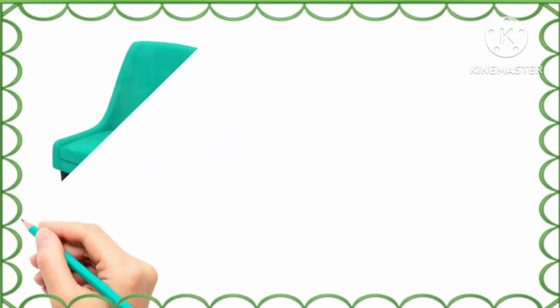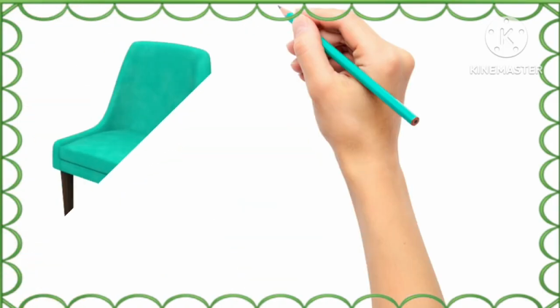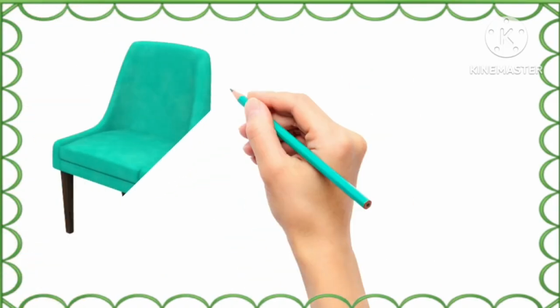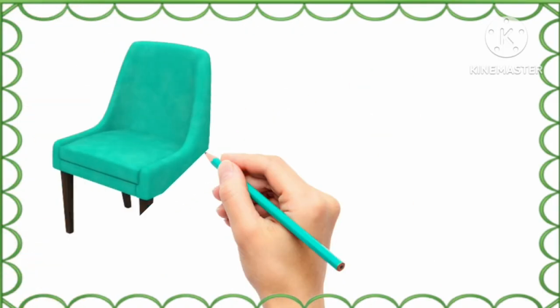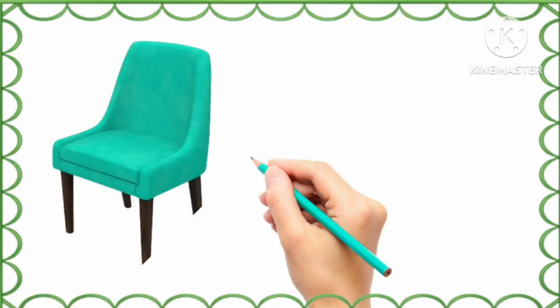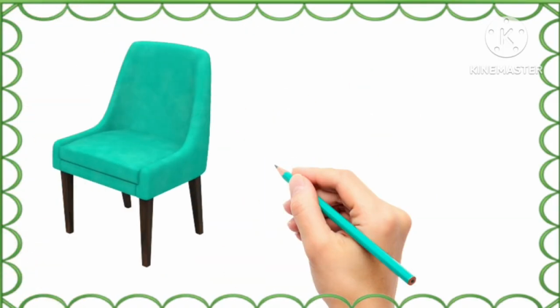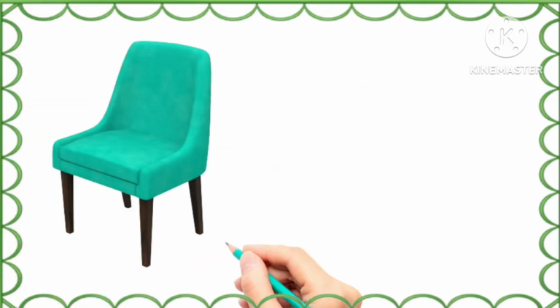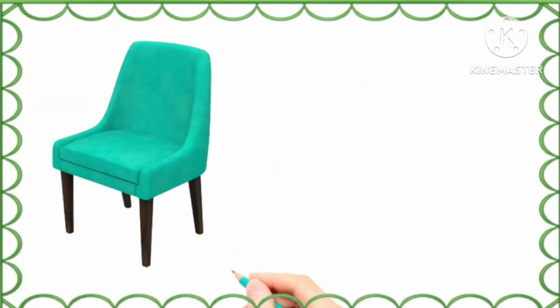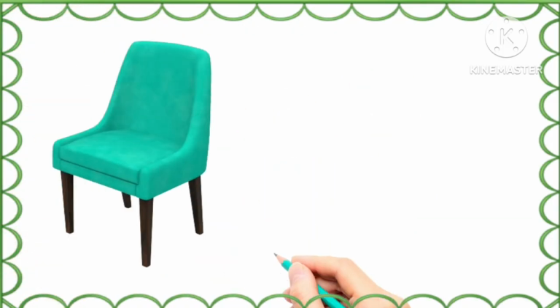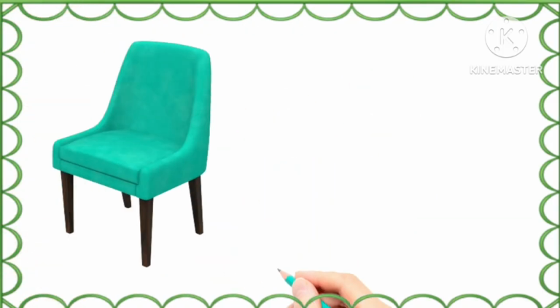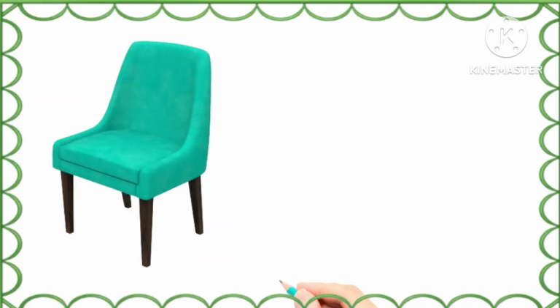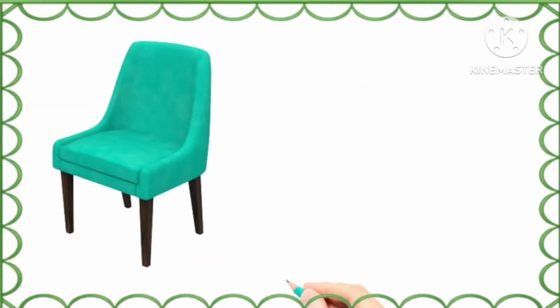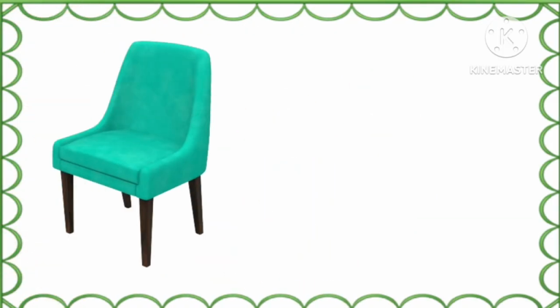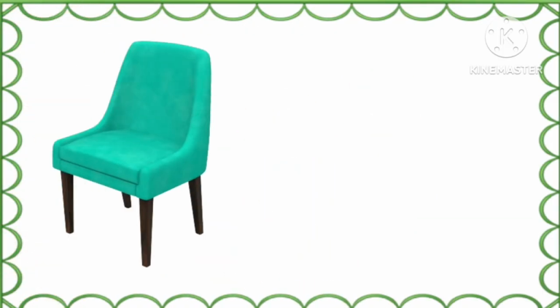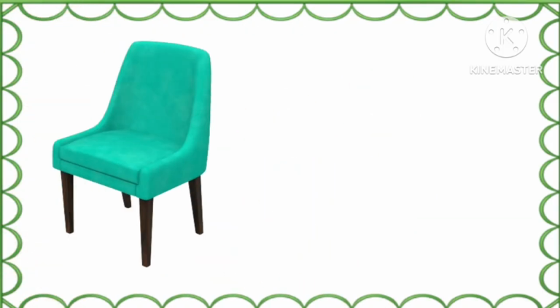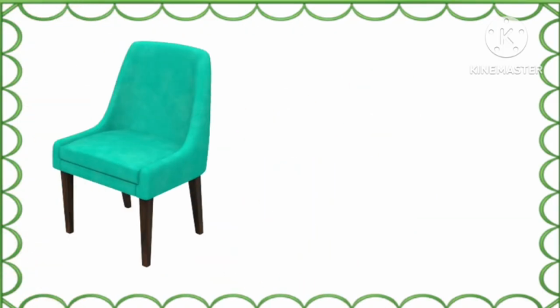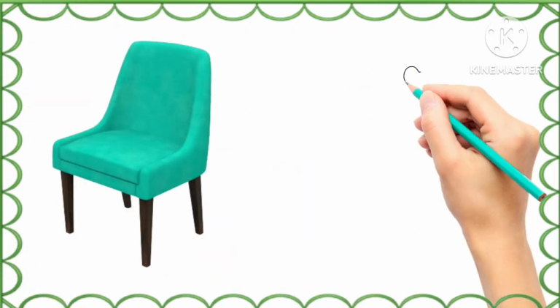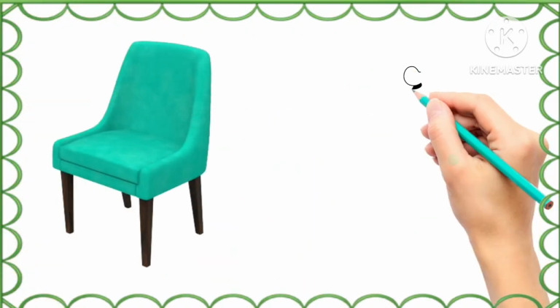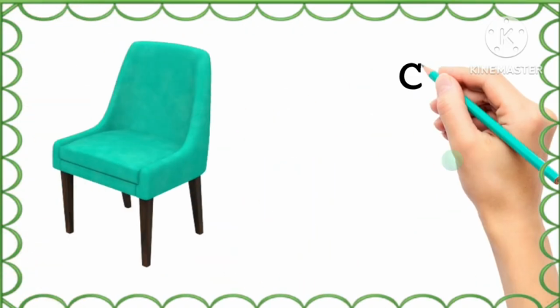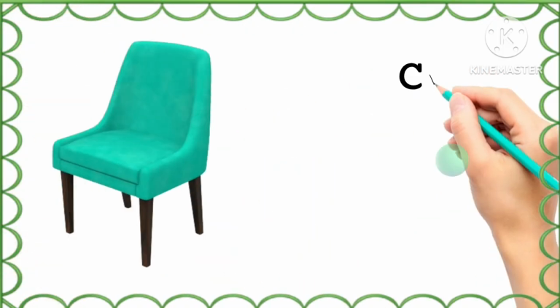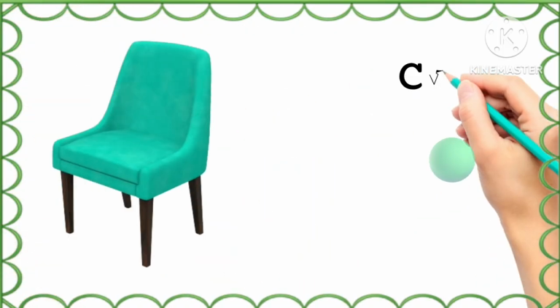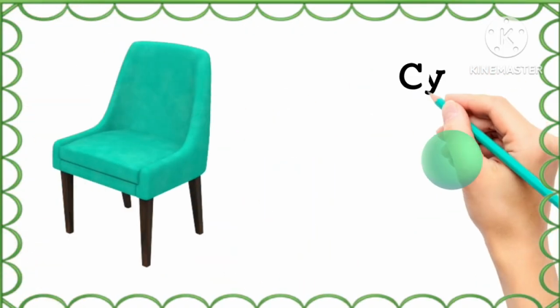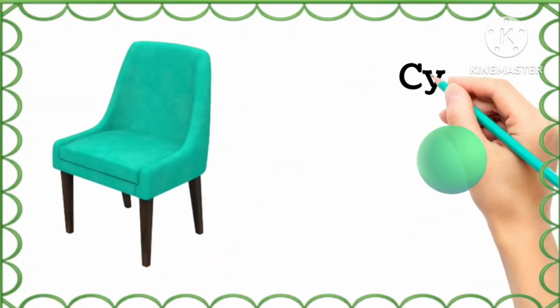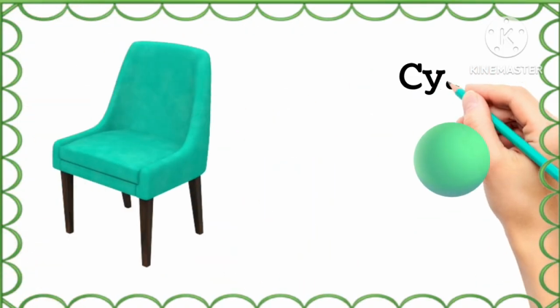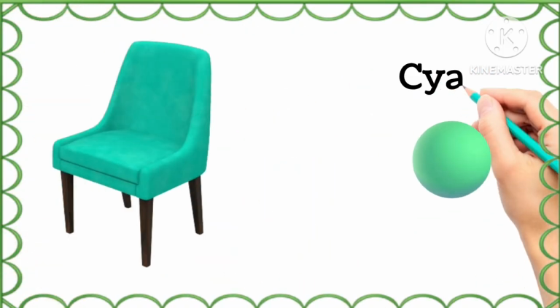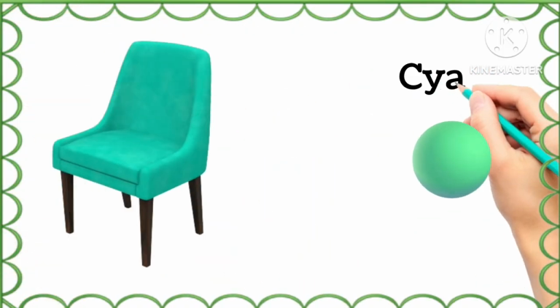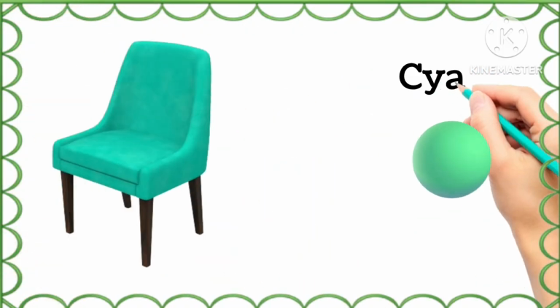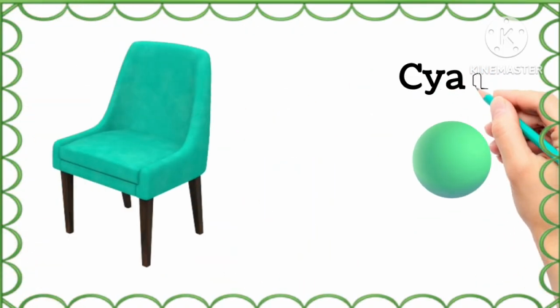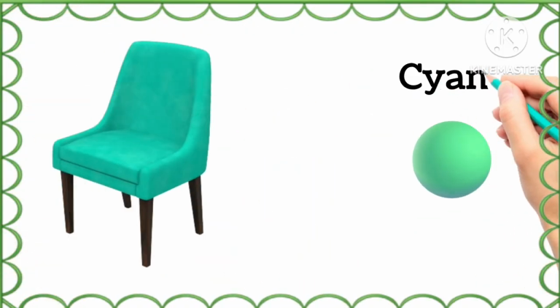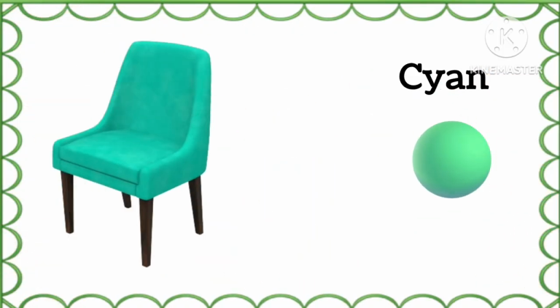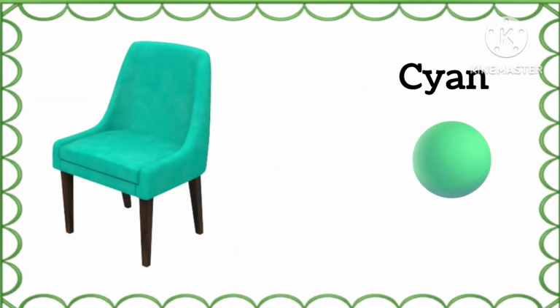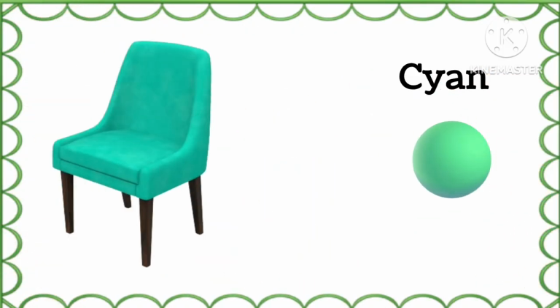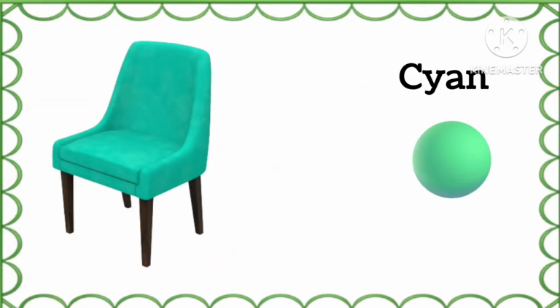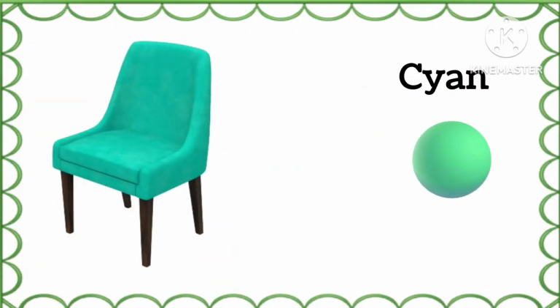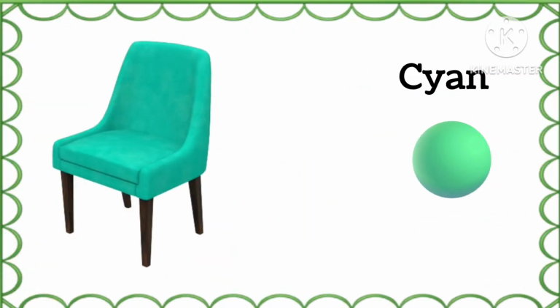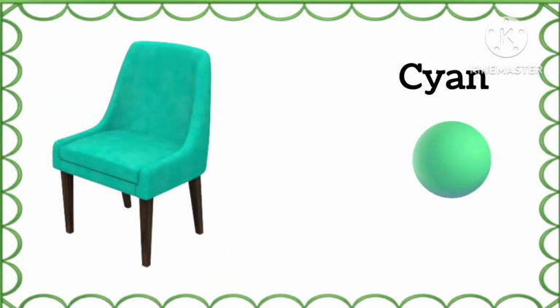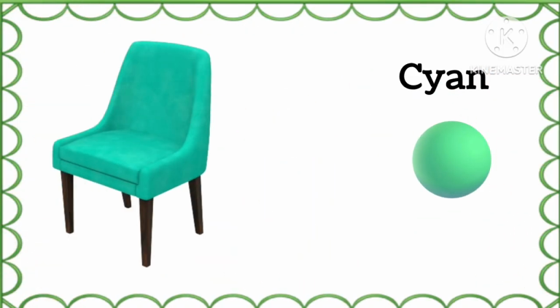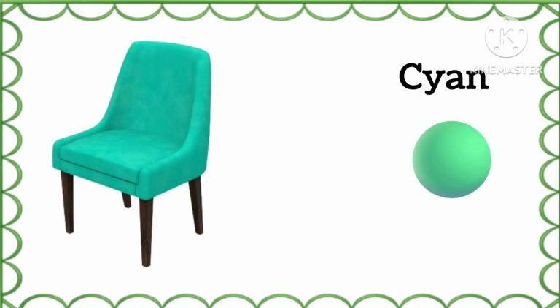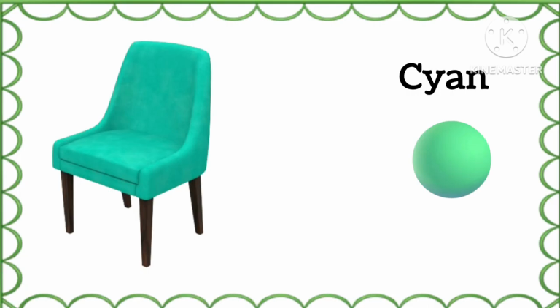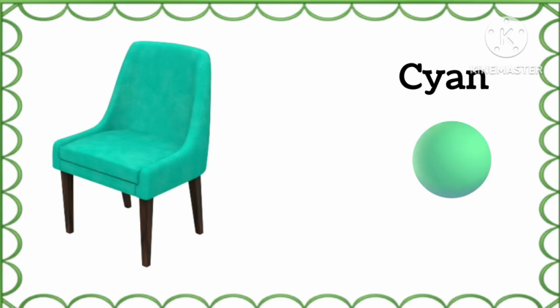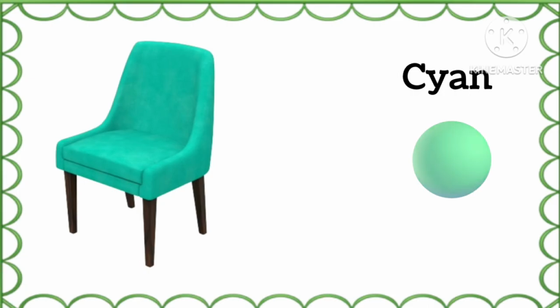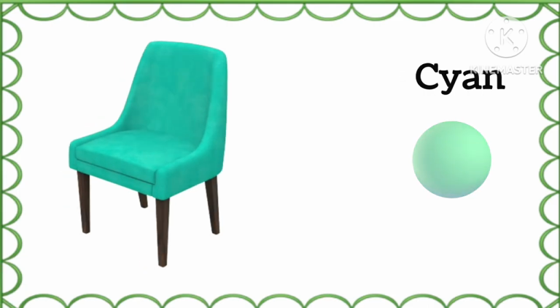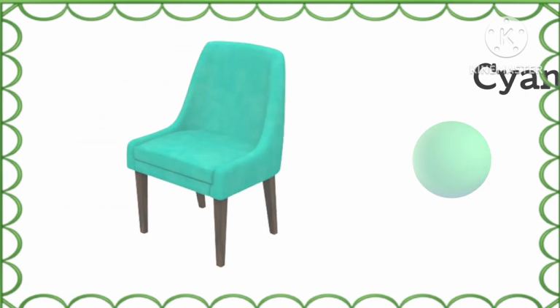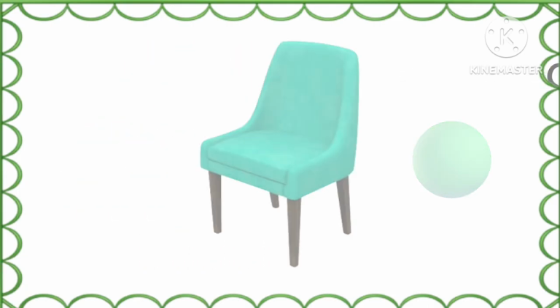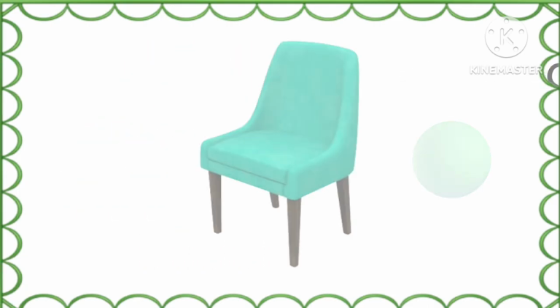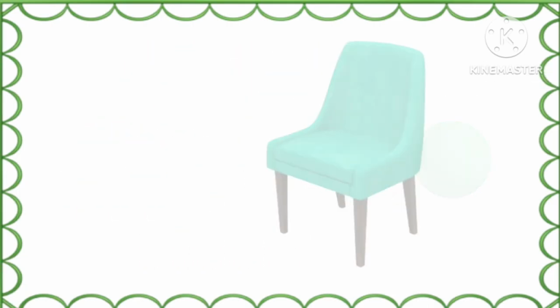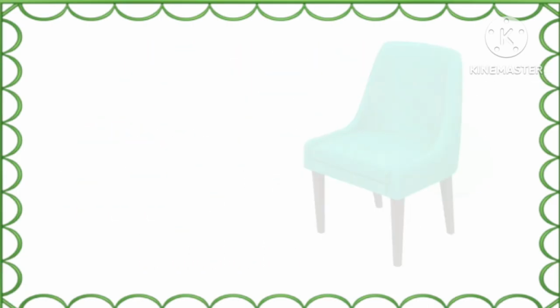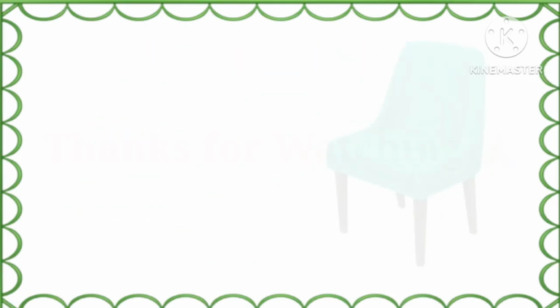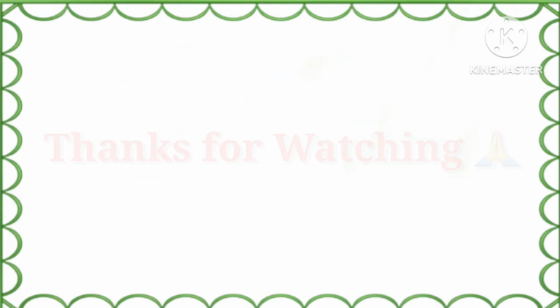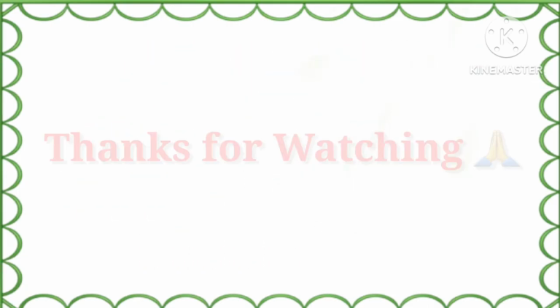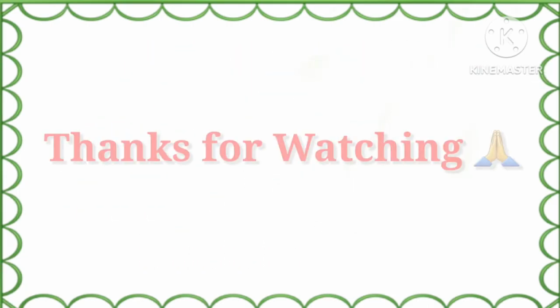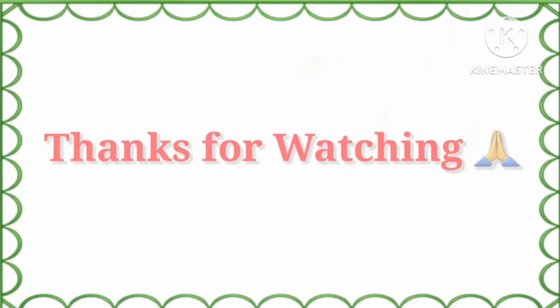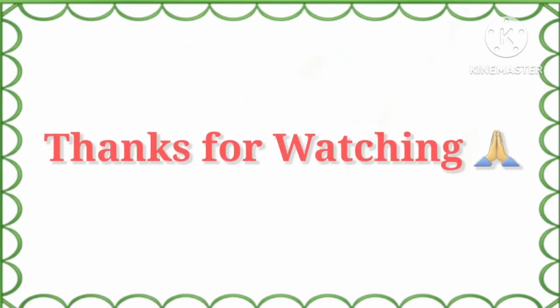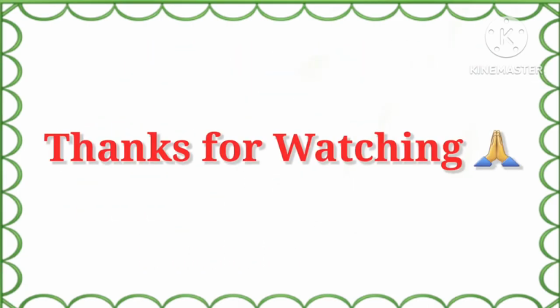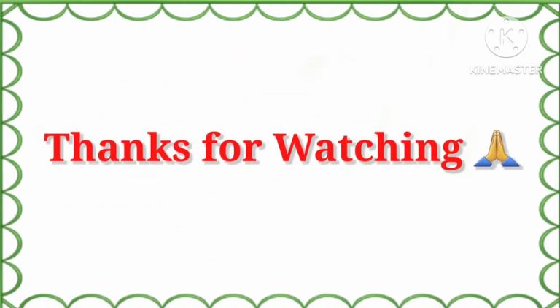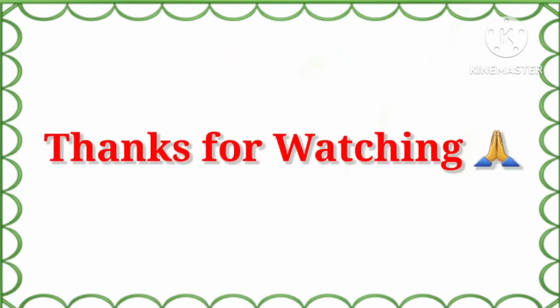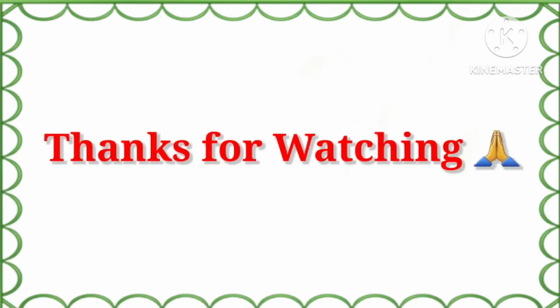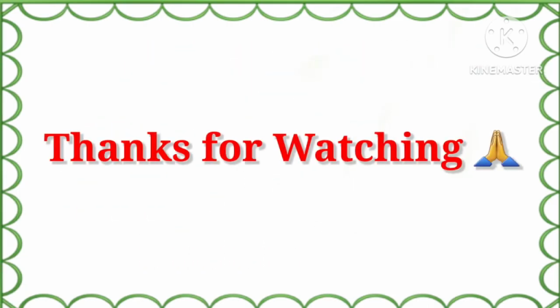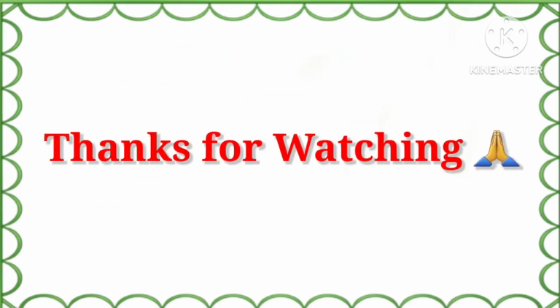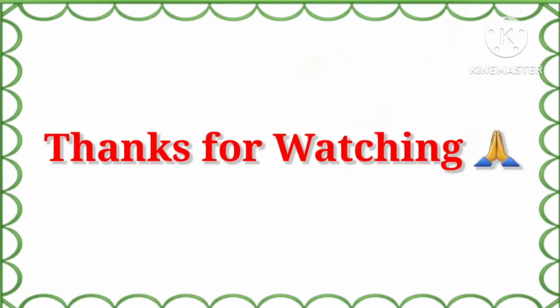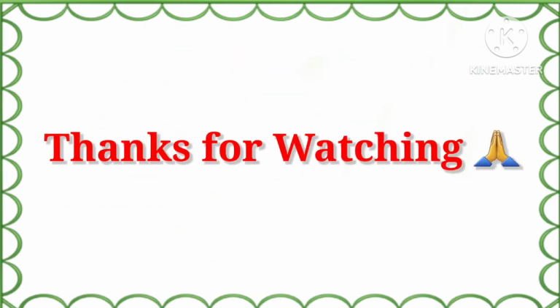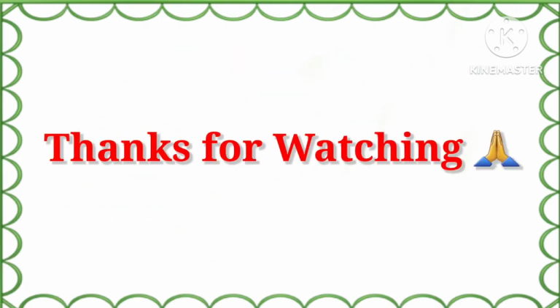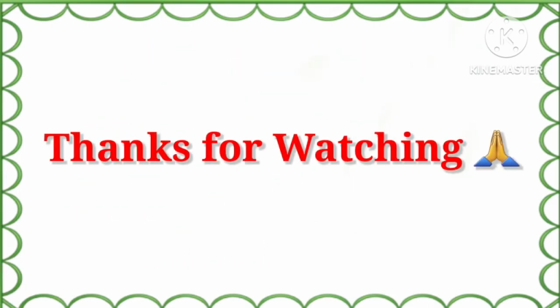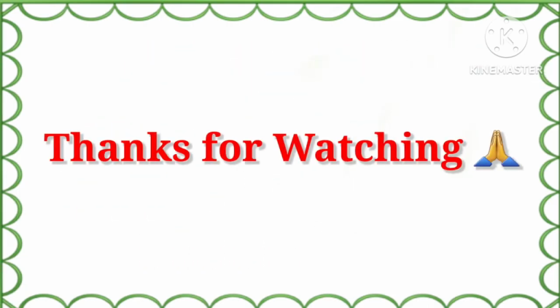What is the color of this chair? Cyan, cyan. Thanks for watching.